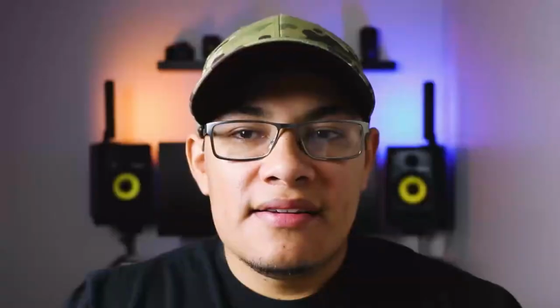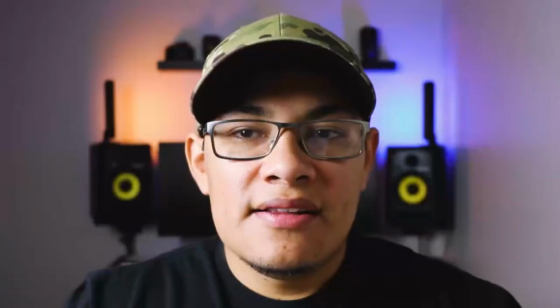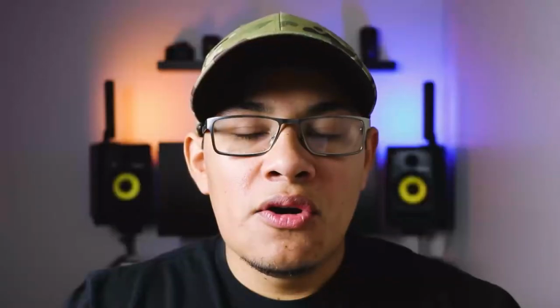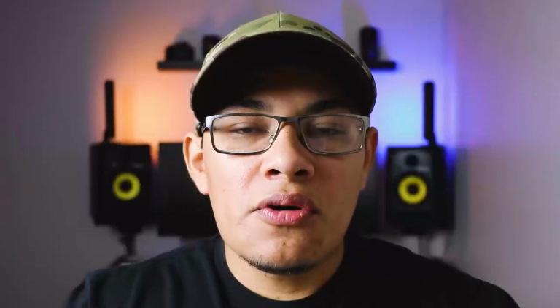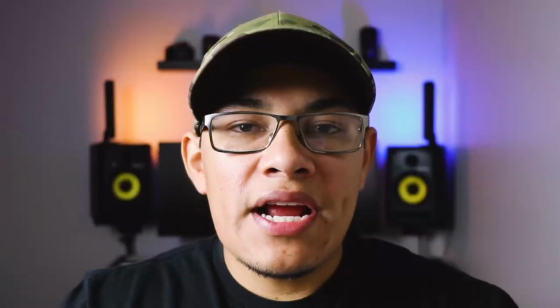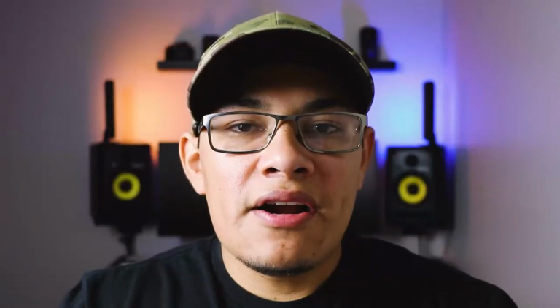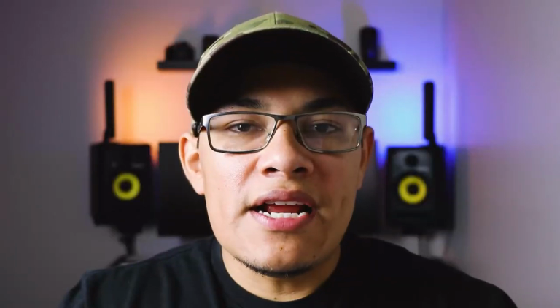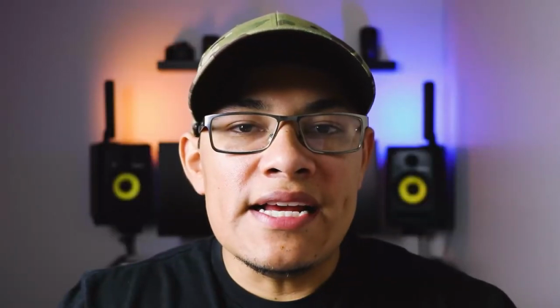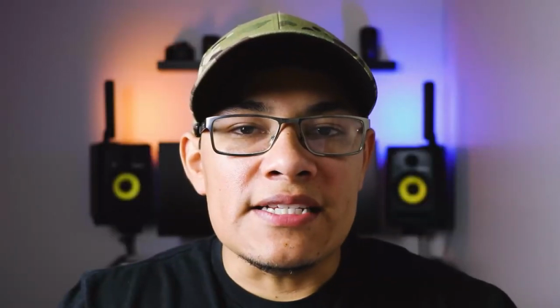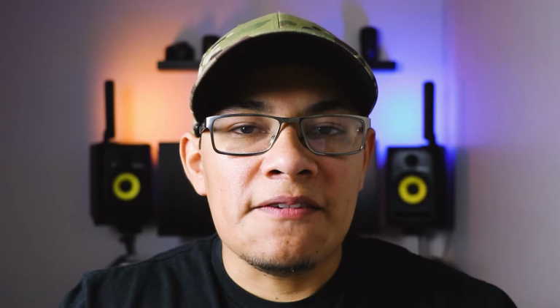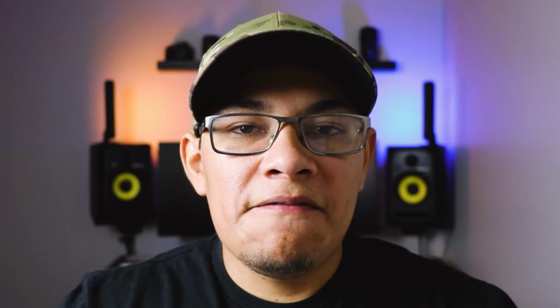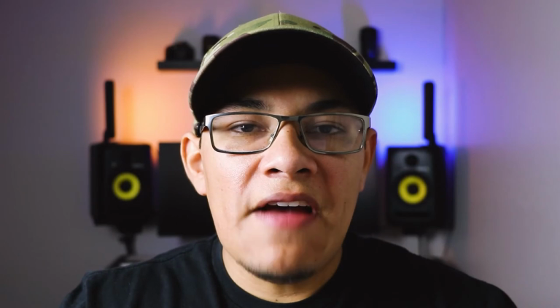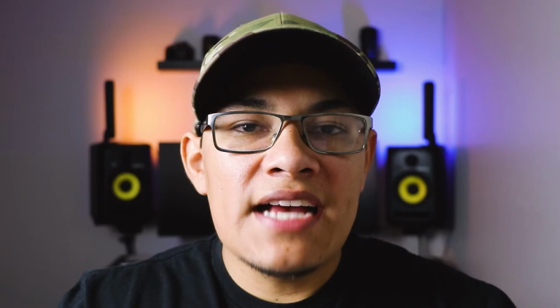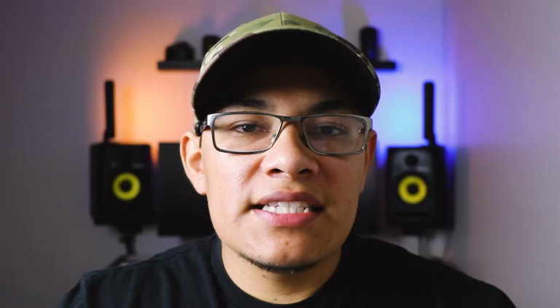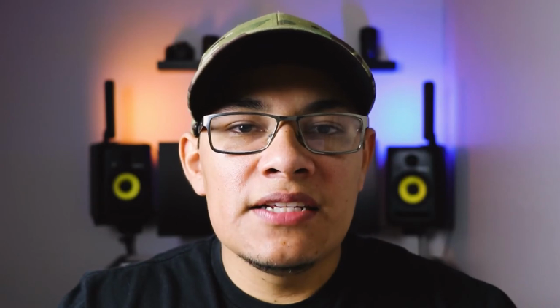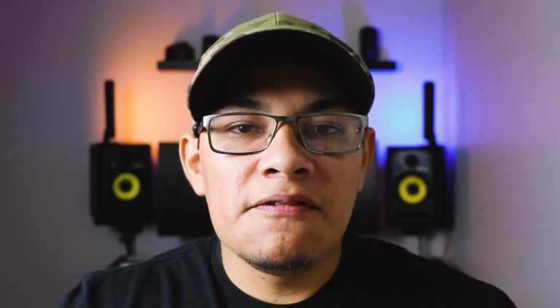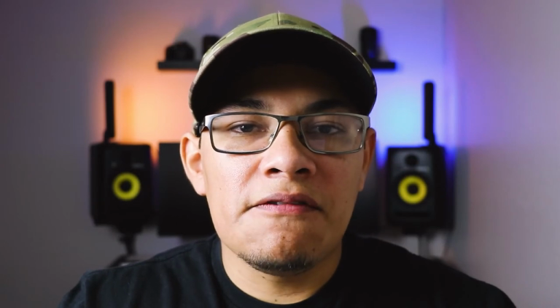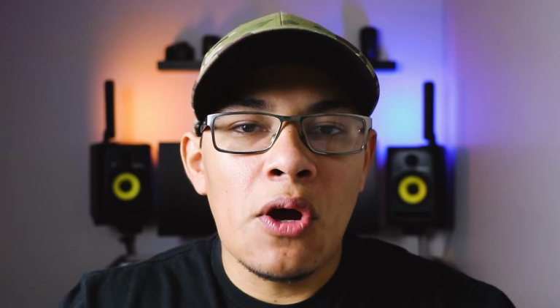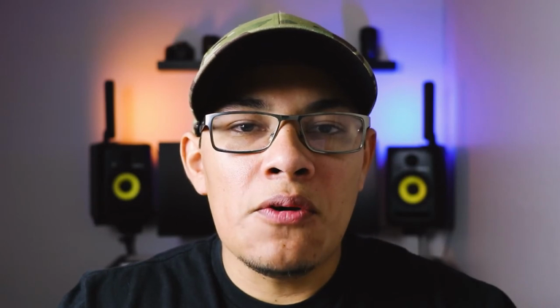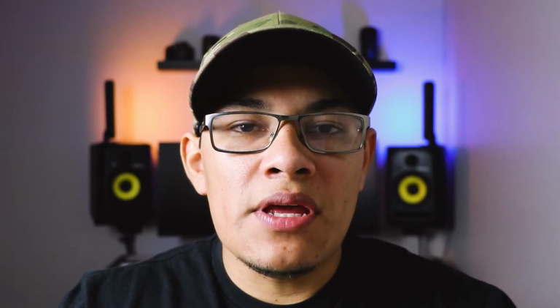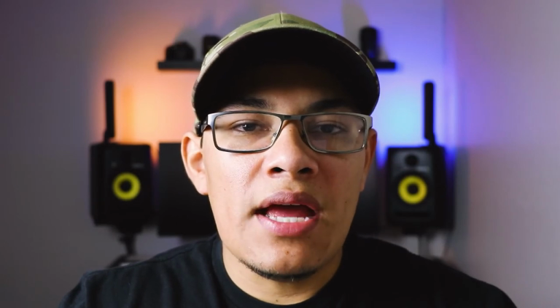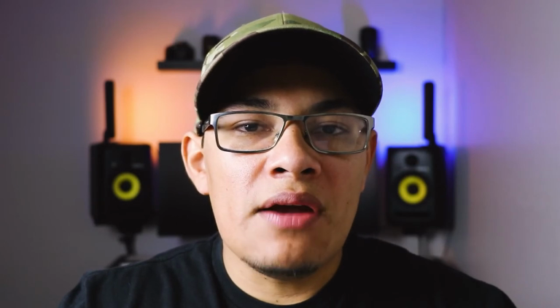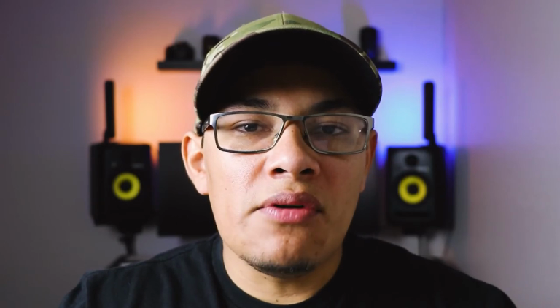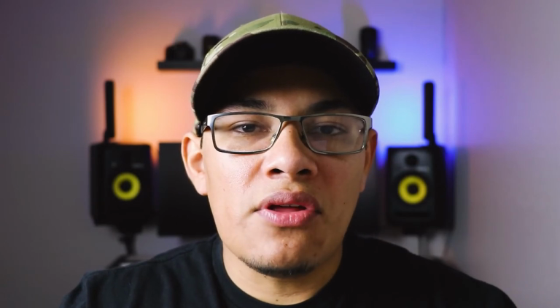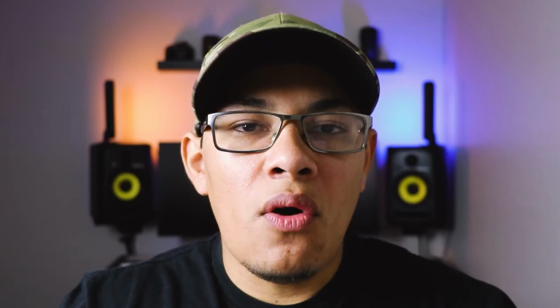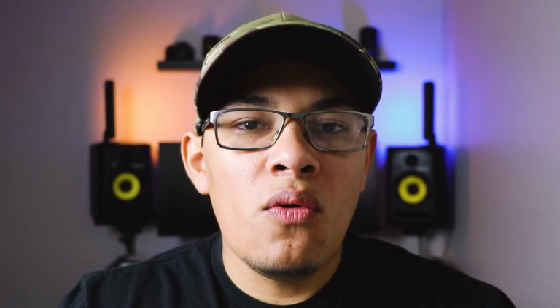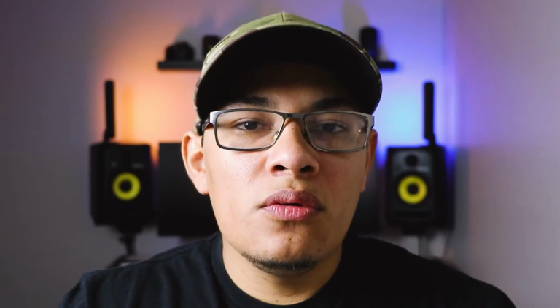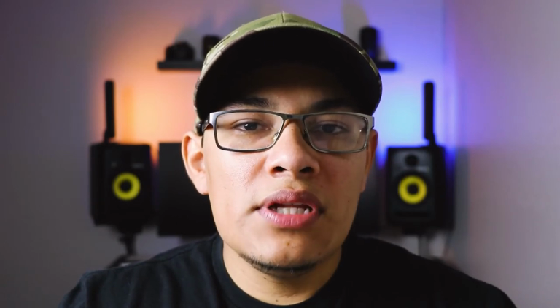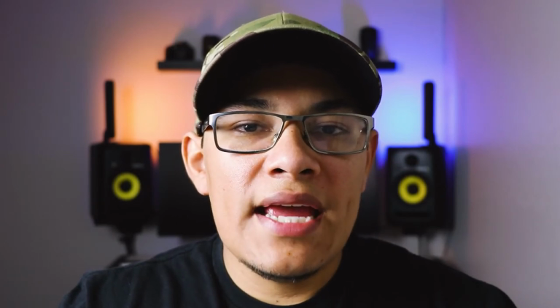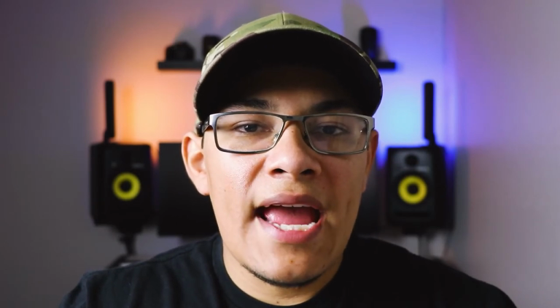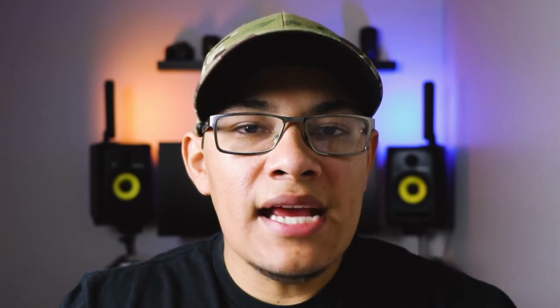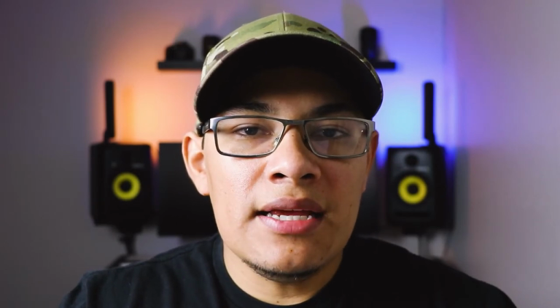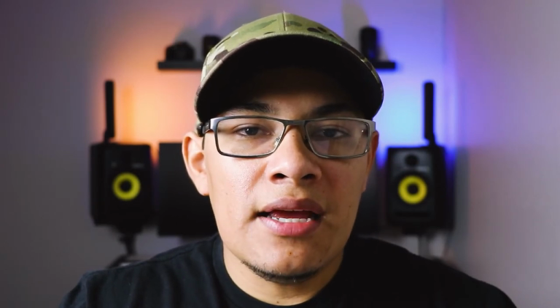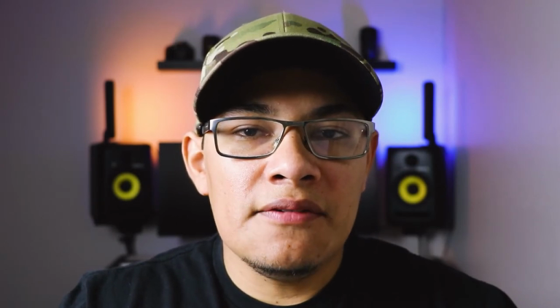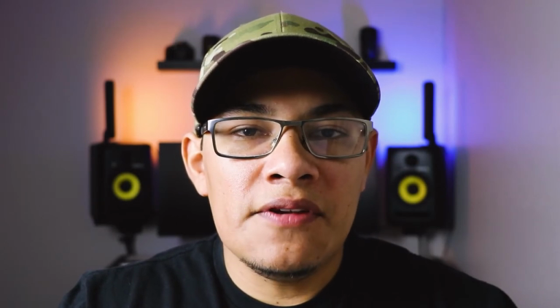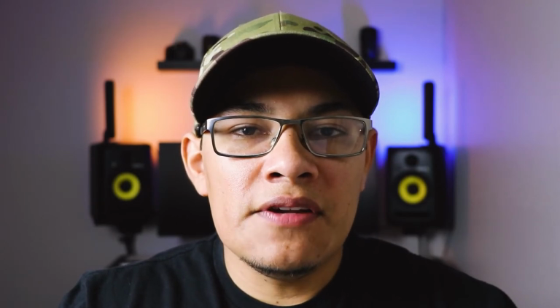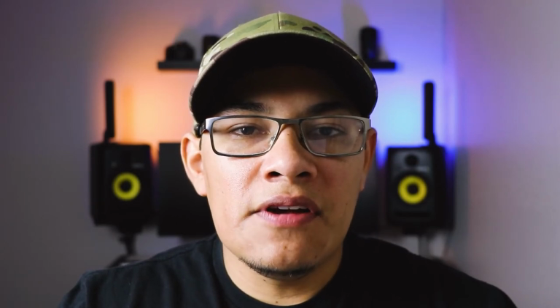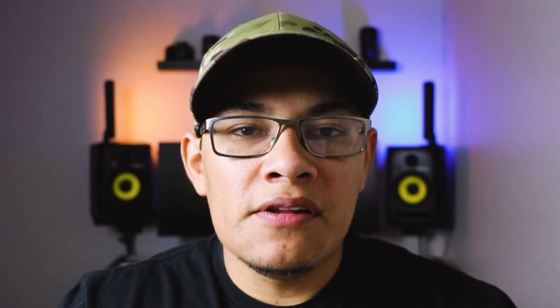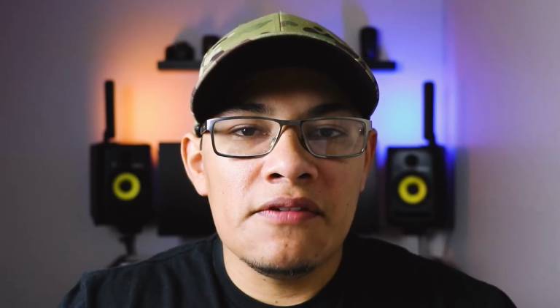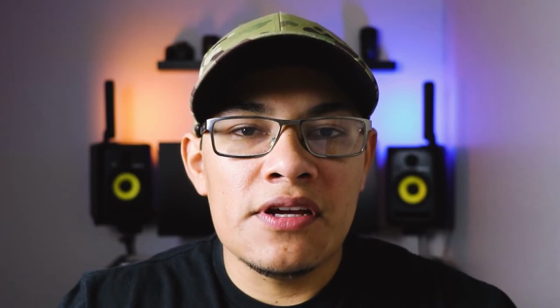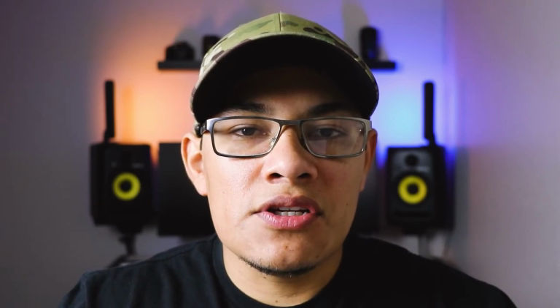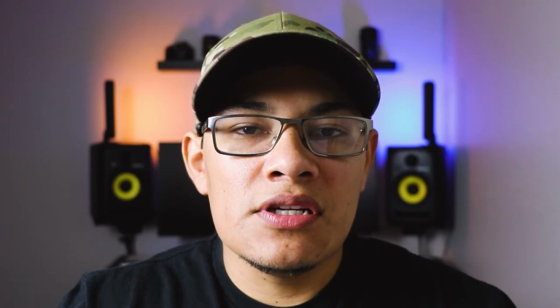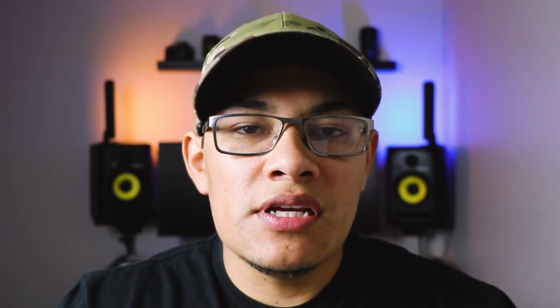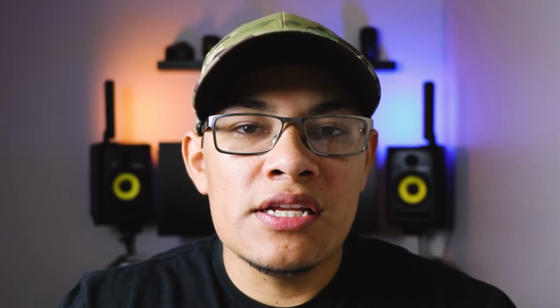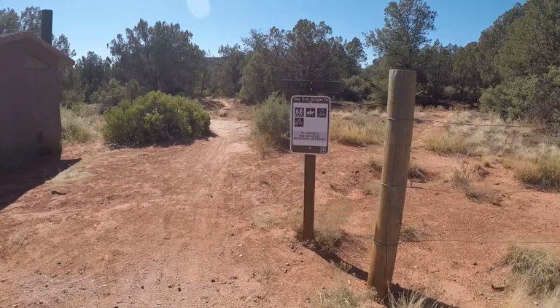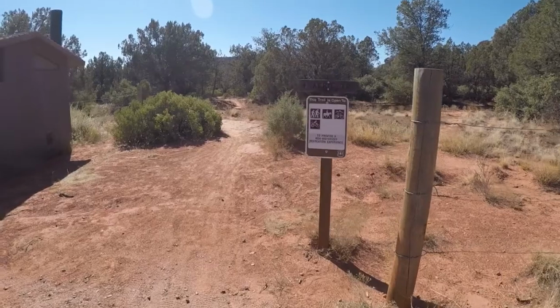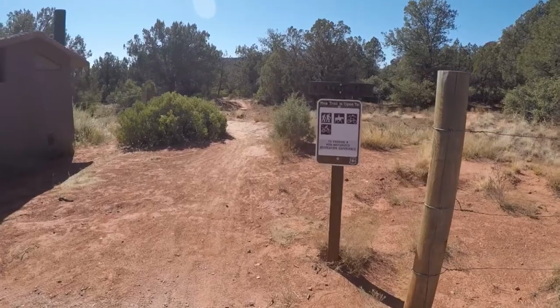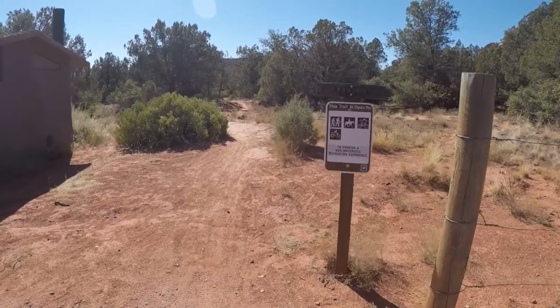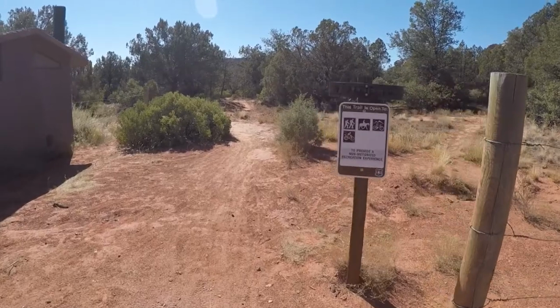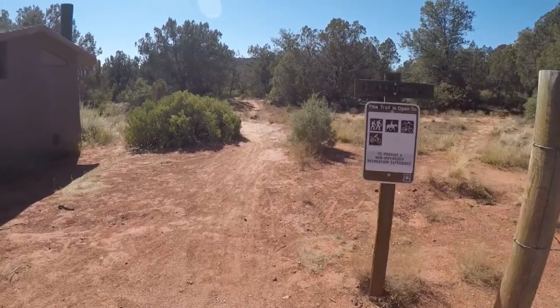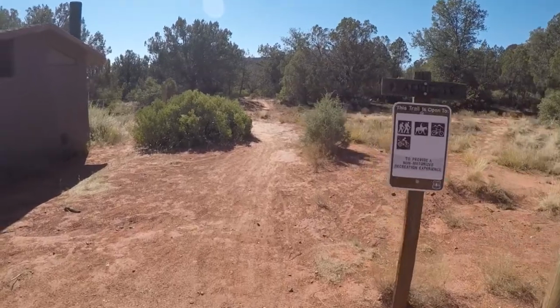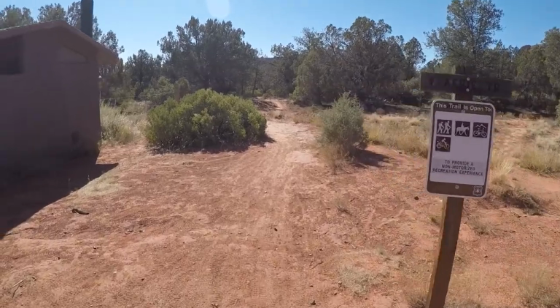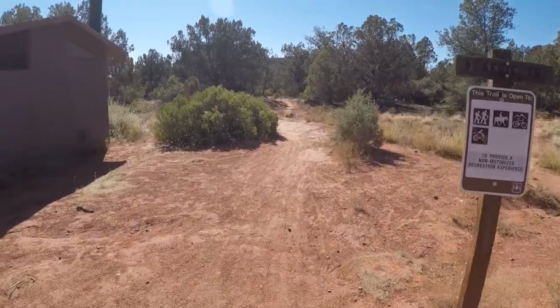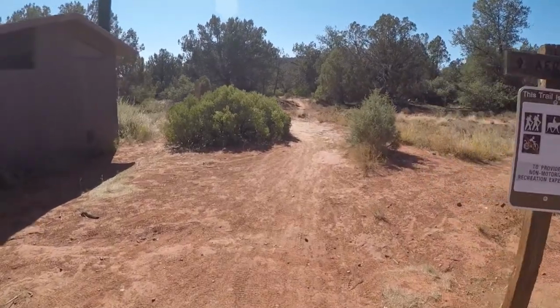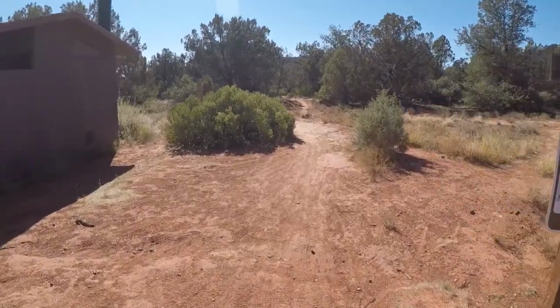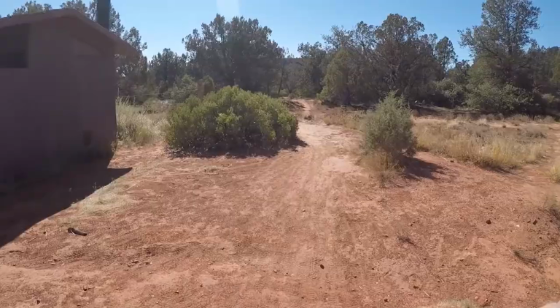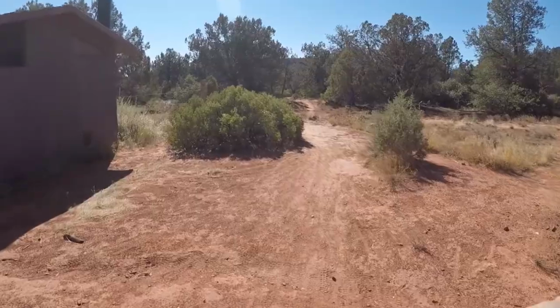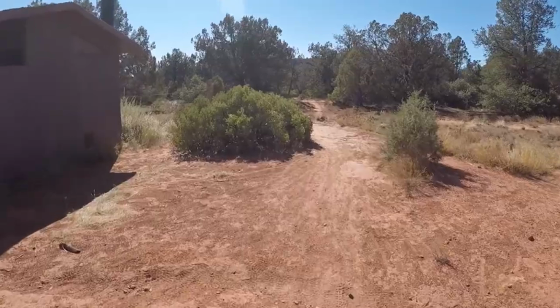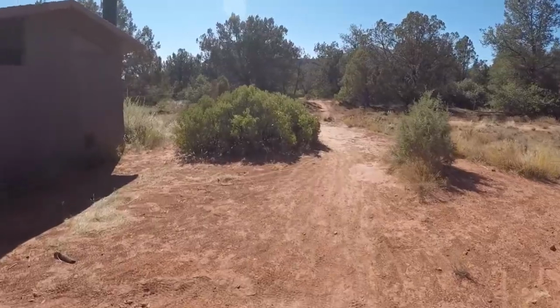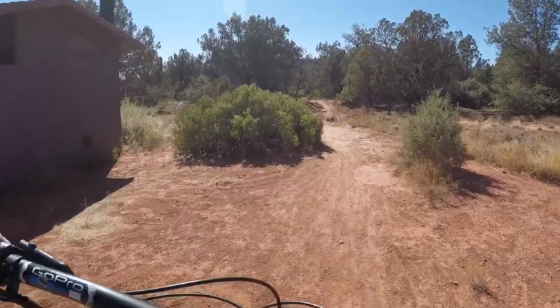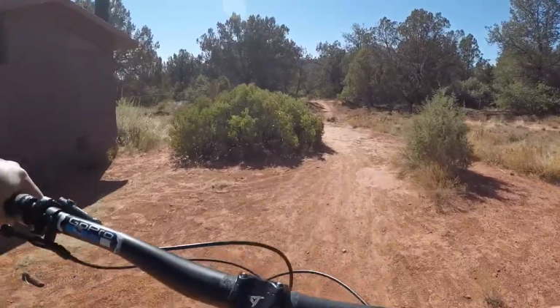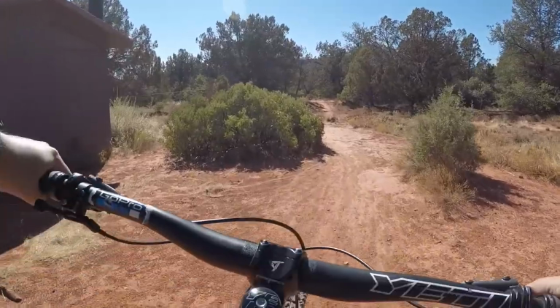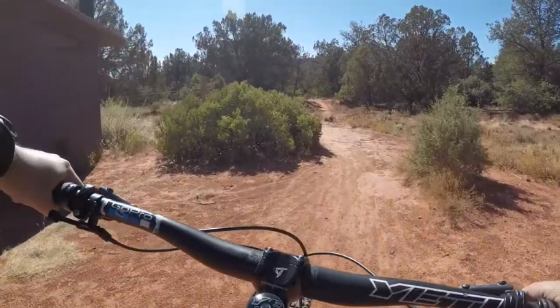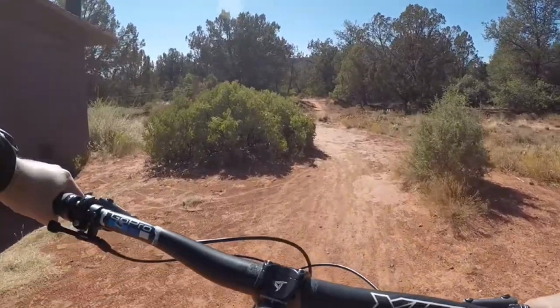Lower Airy is fast and flowy, and with only 88 feet of elevation it is a great warmup for the ride.